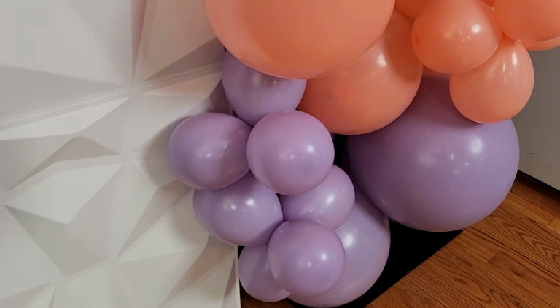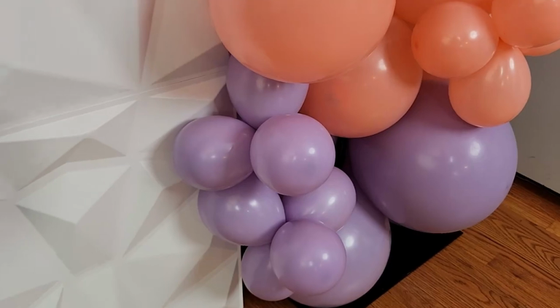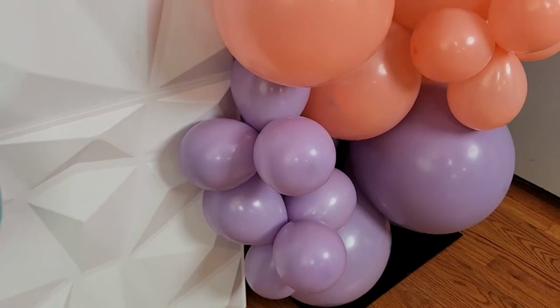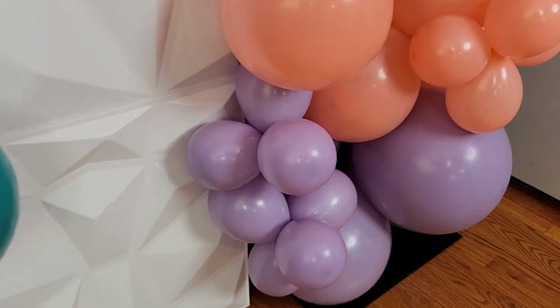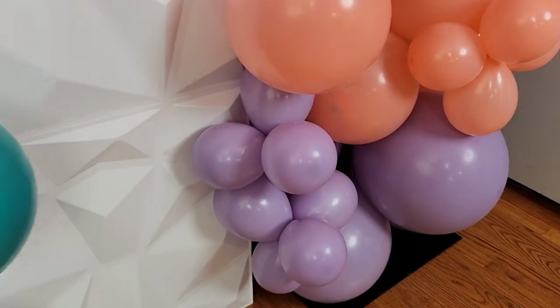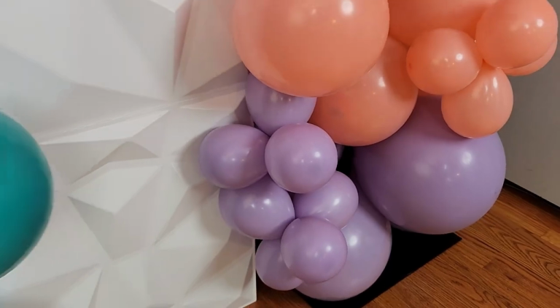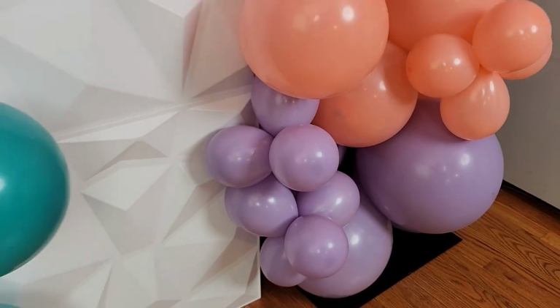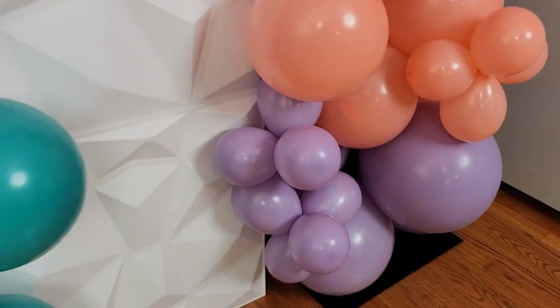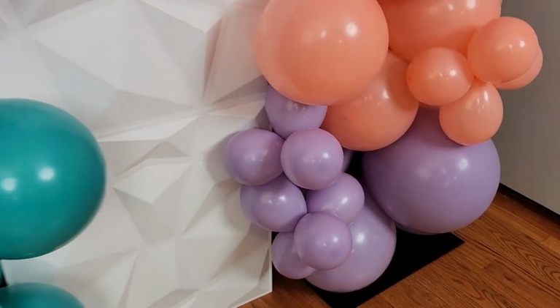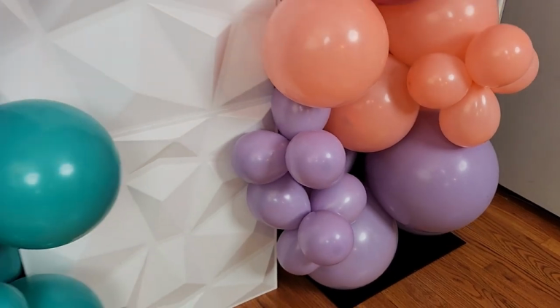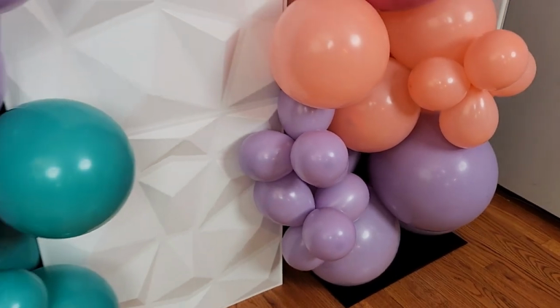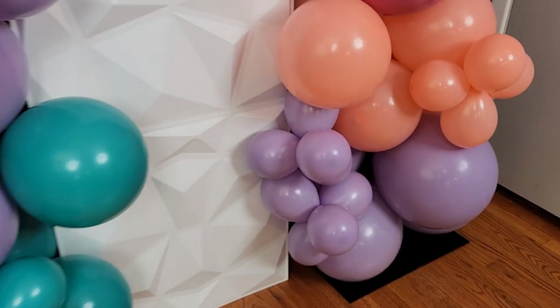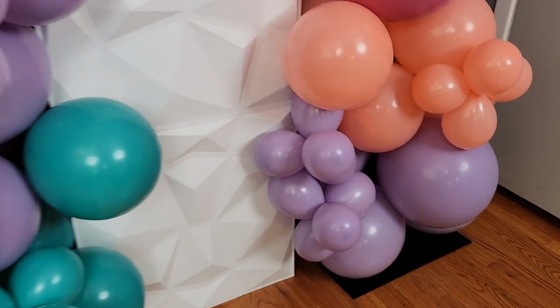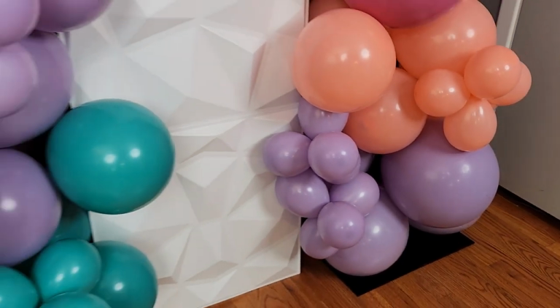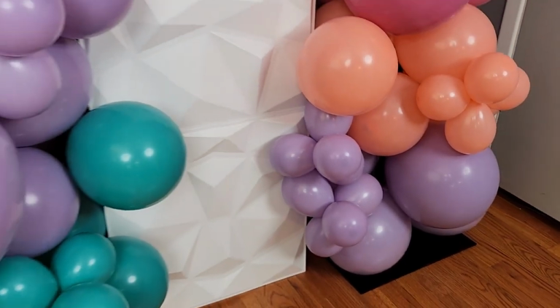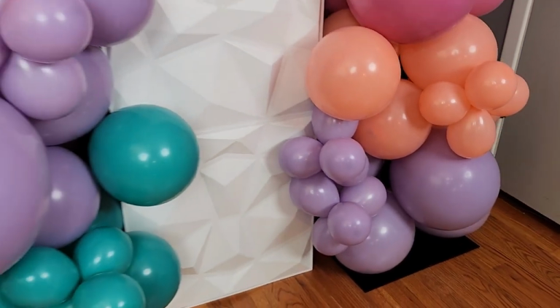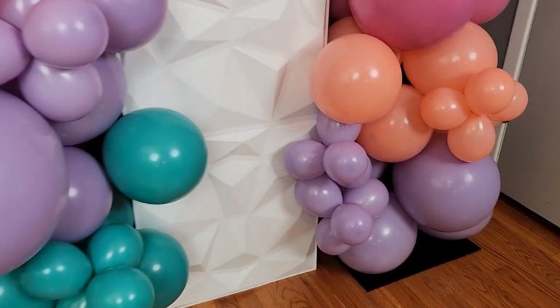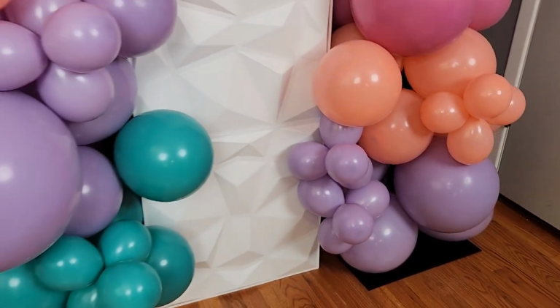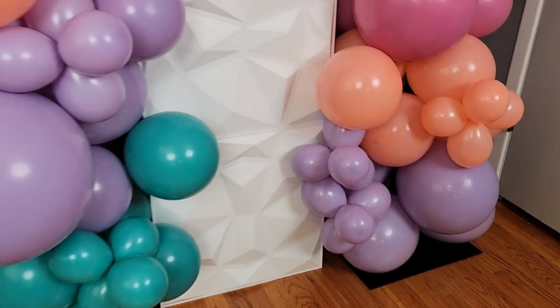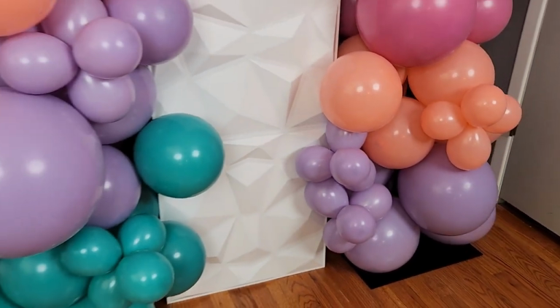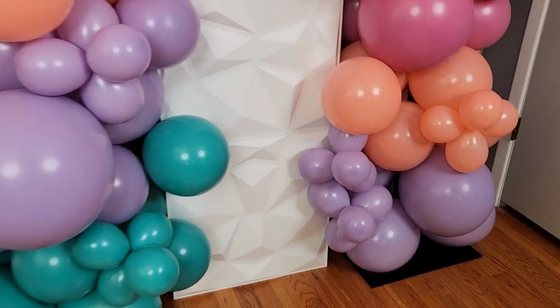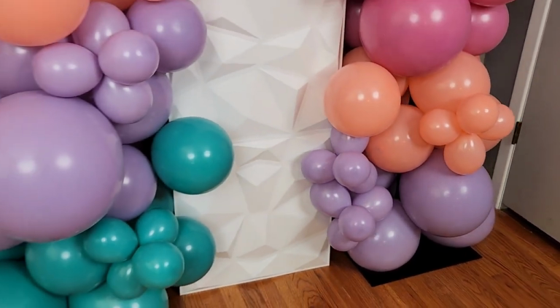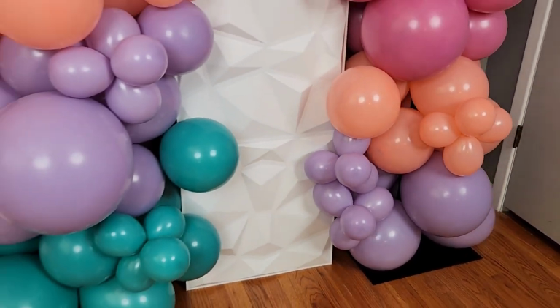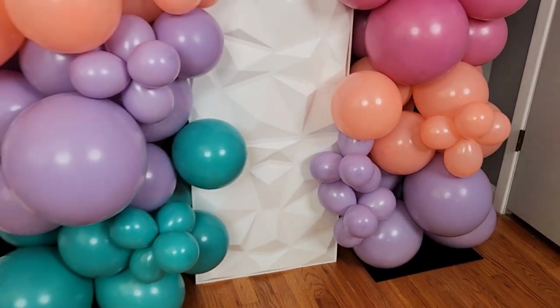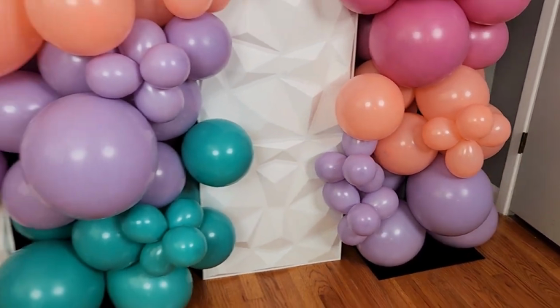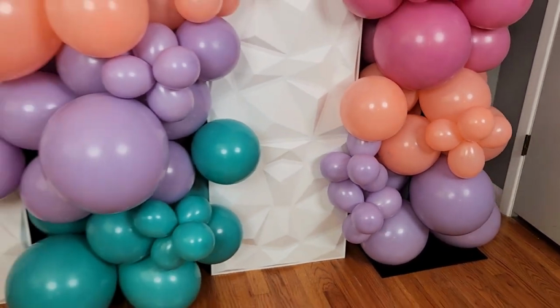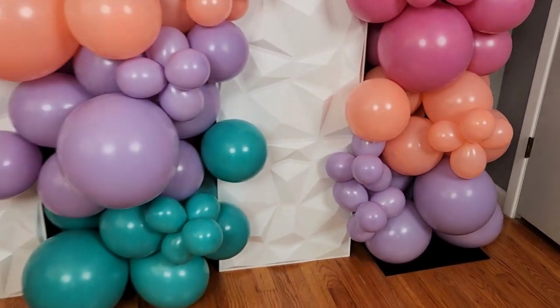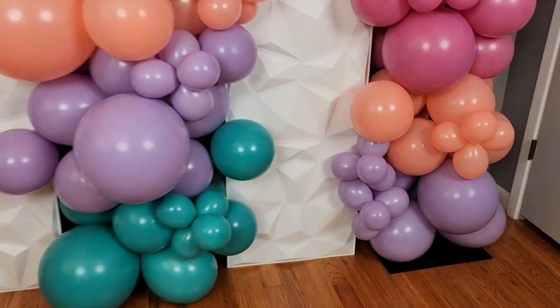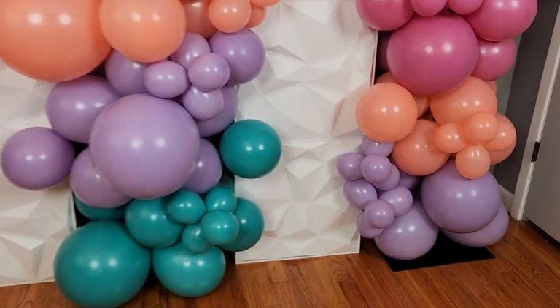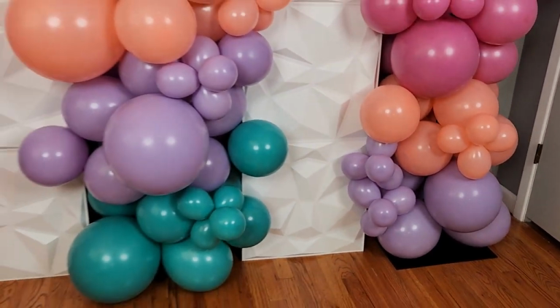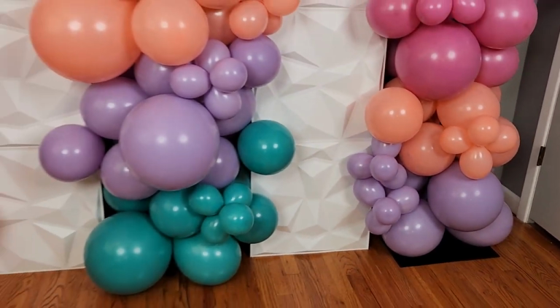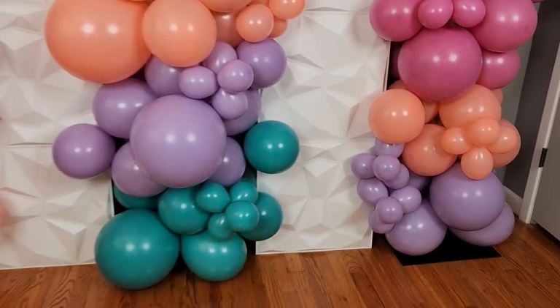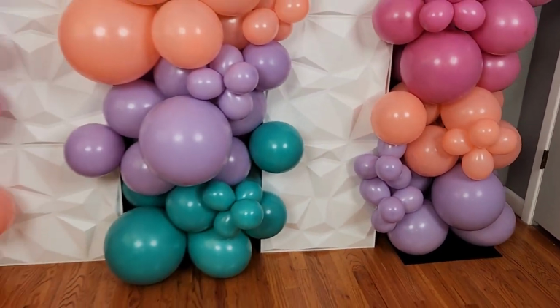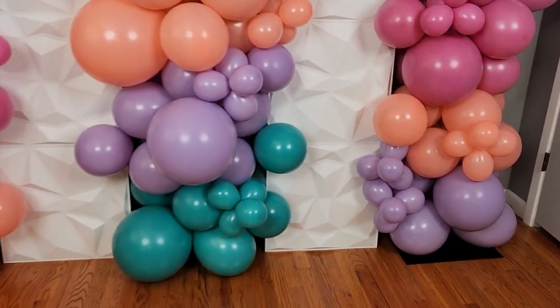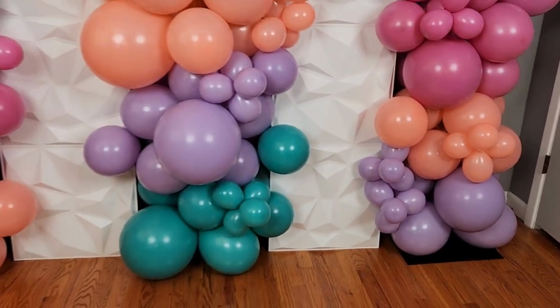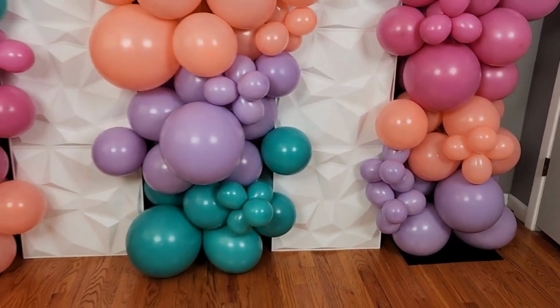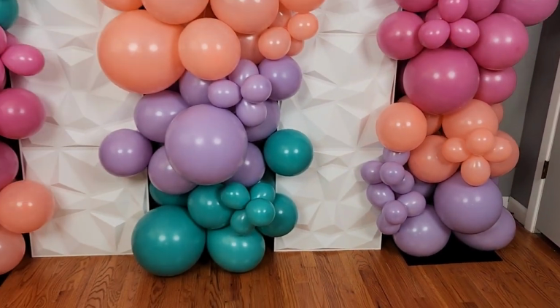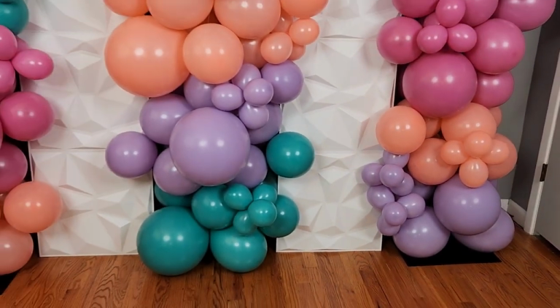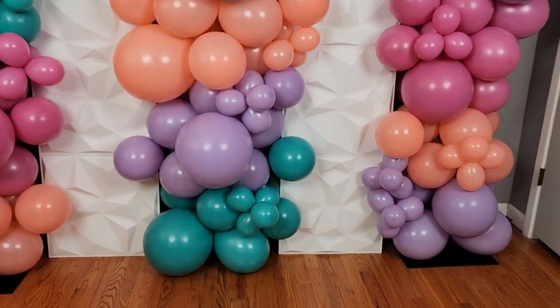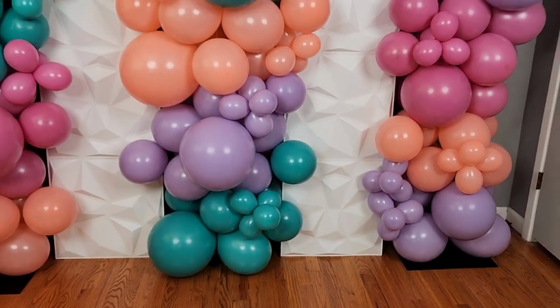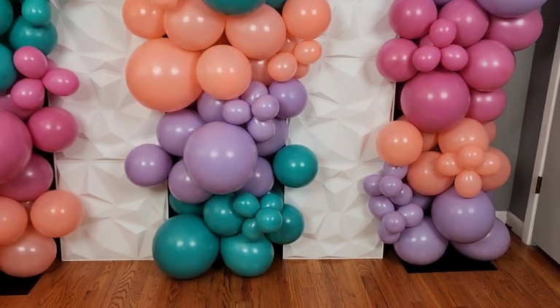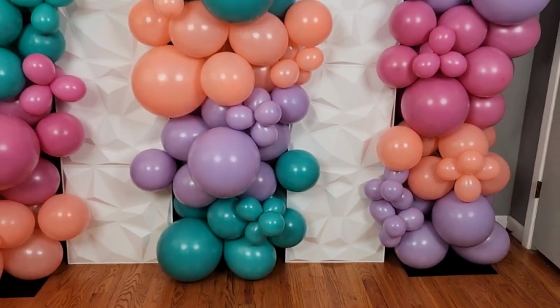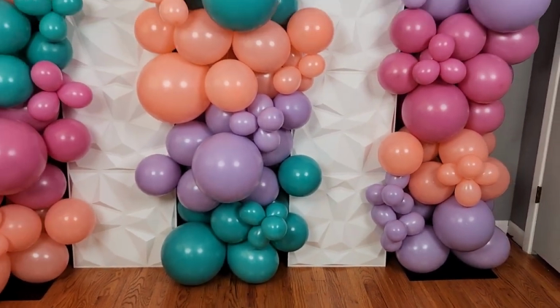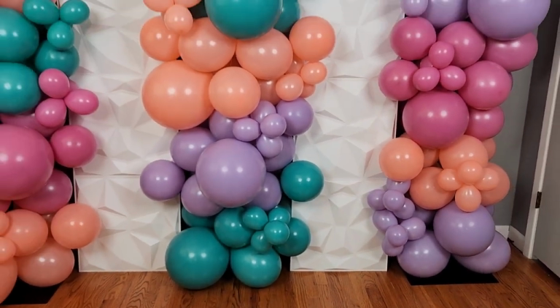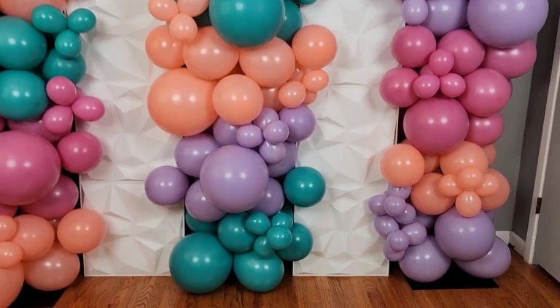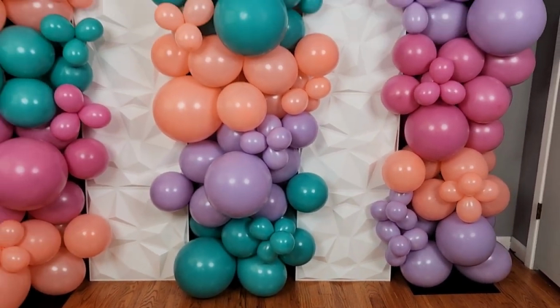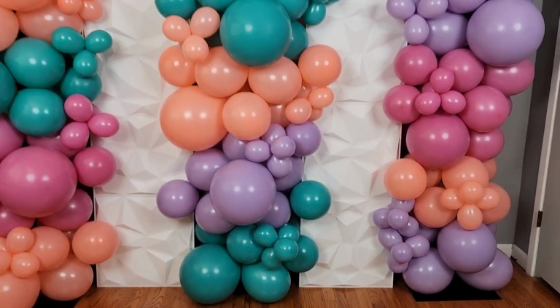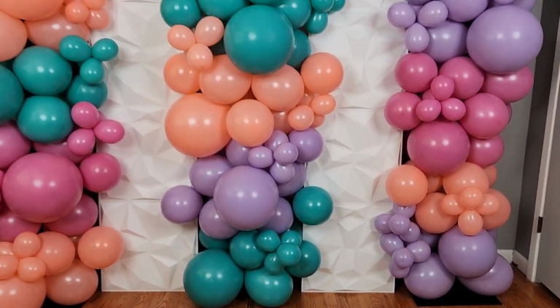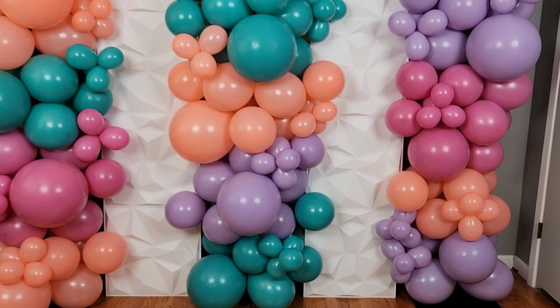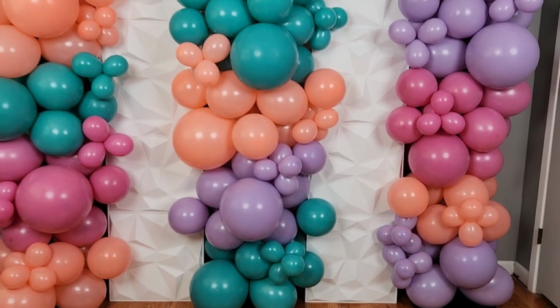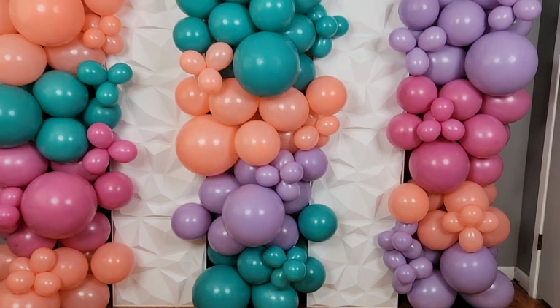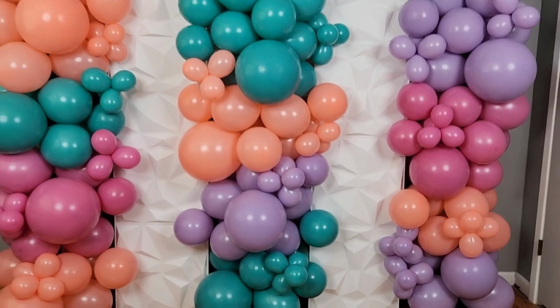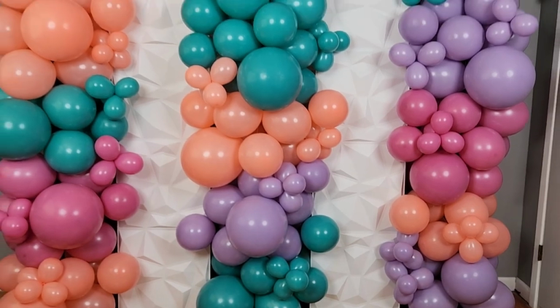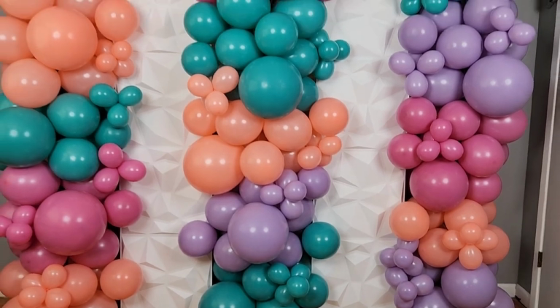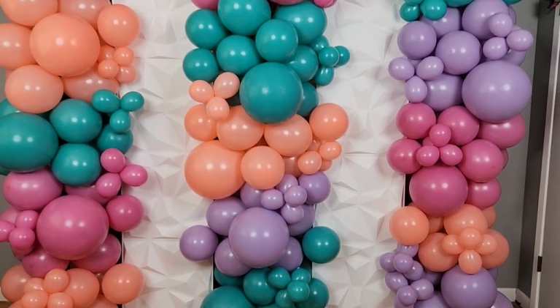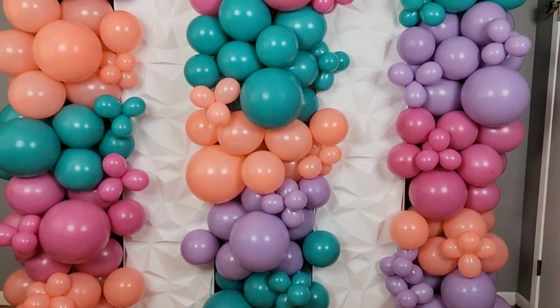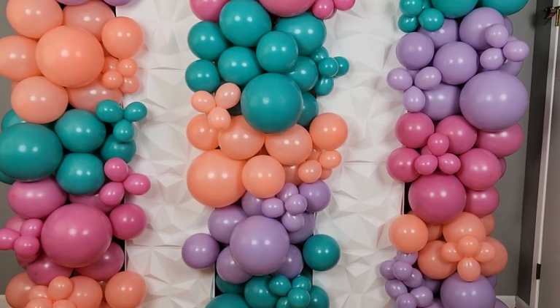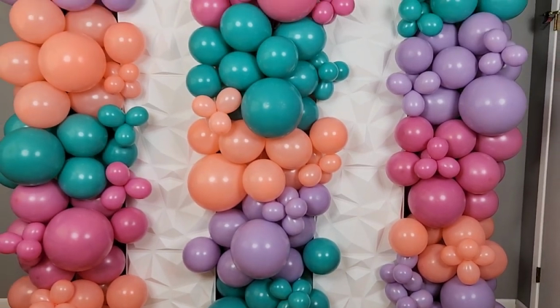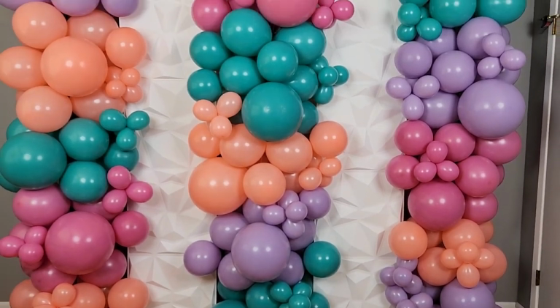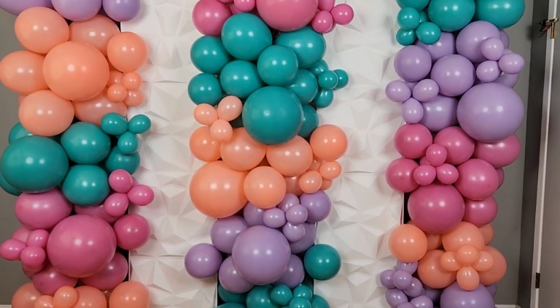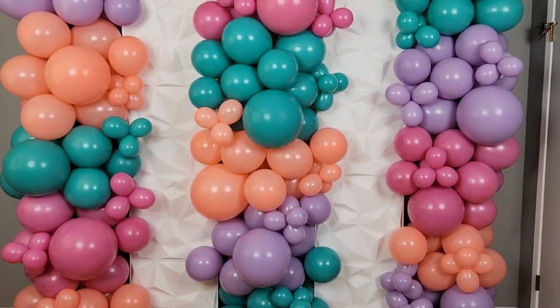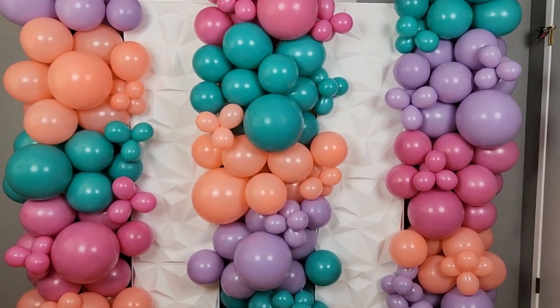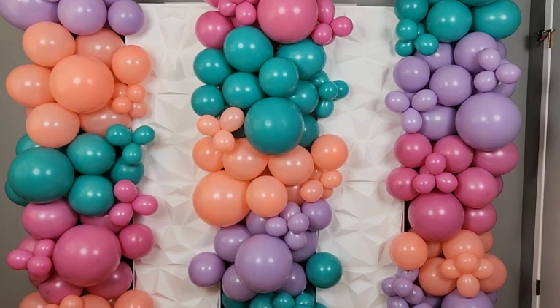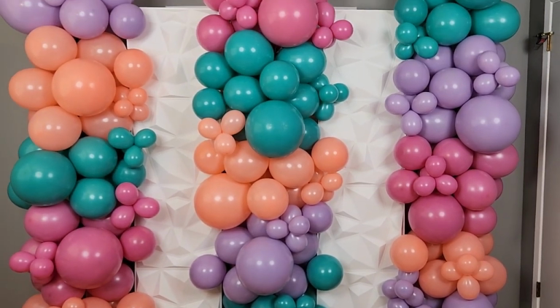Welcome to the Avenancer Studio! Today I want to show you how to create a balloon wall that integrates these white plastic panels.